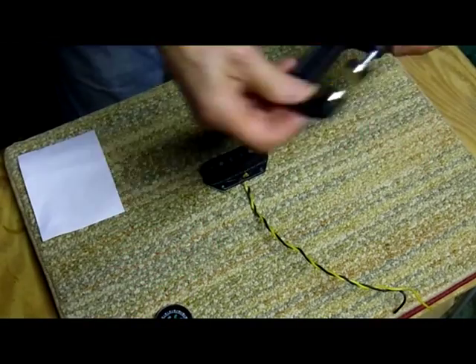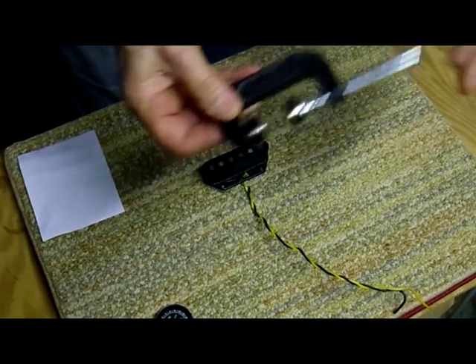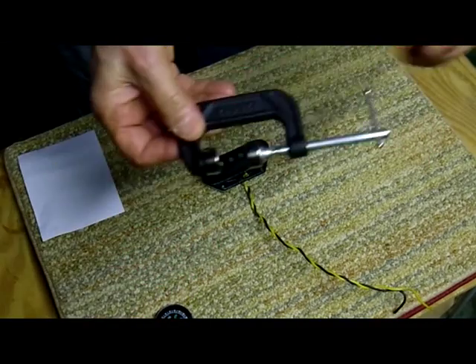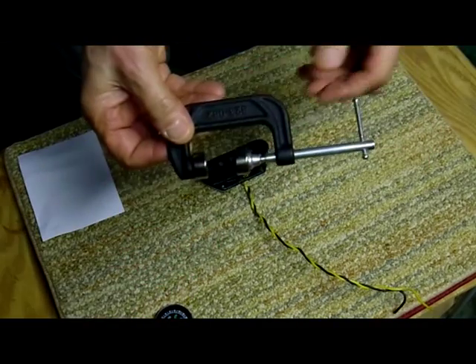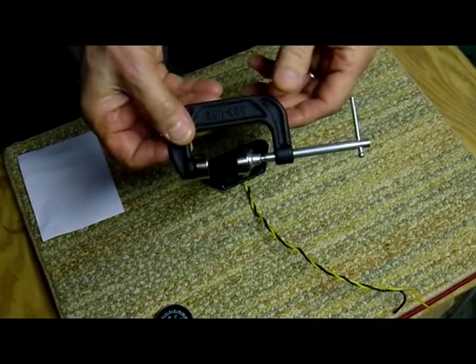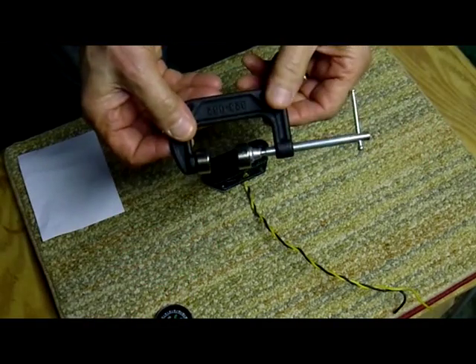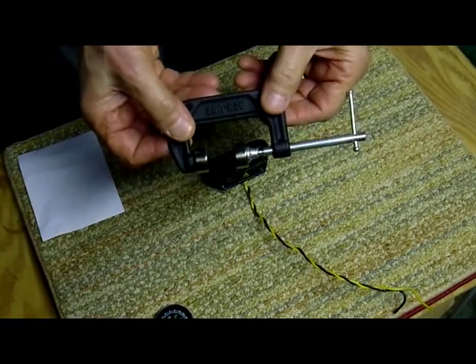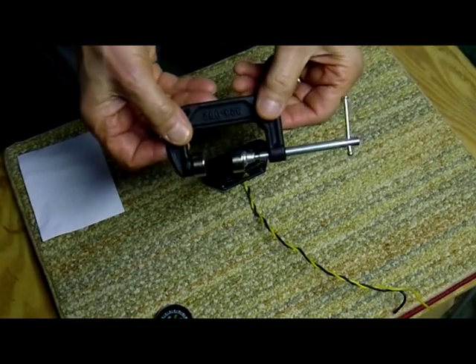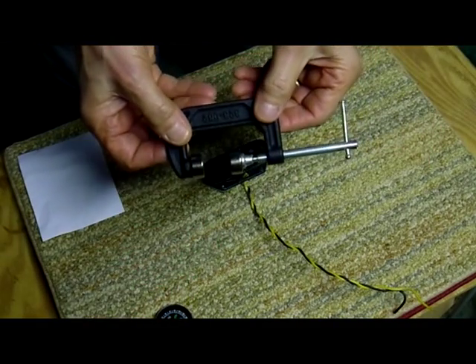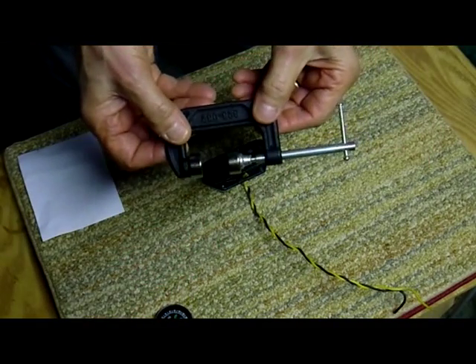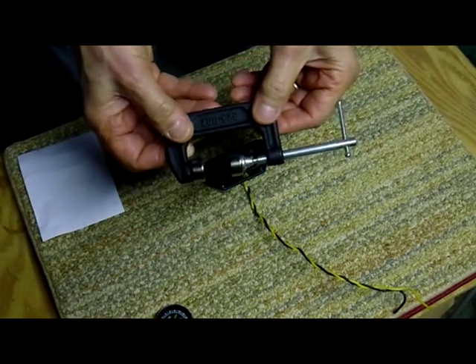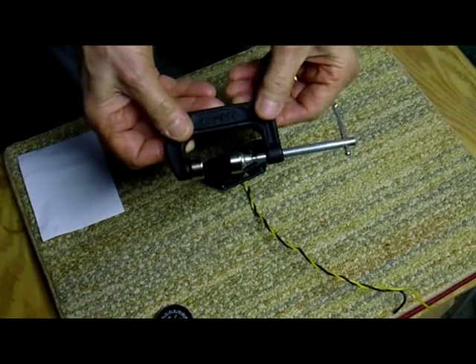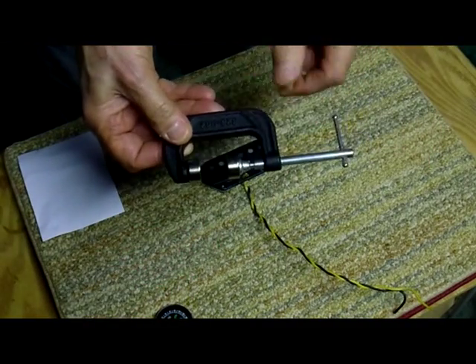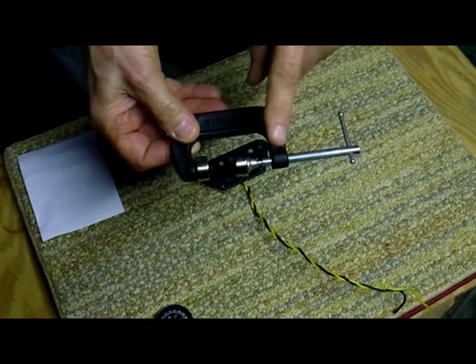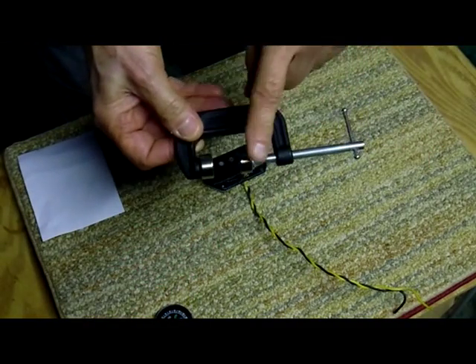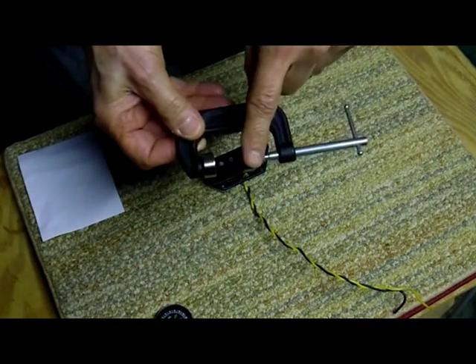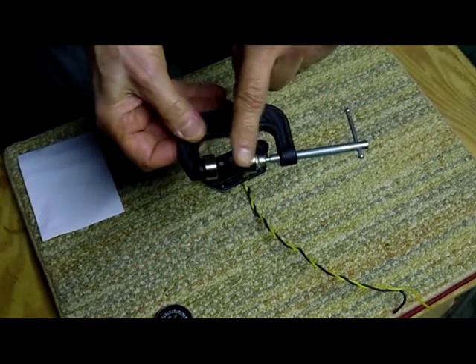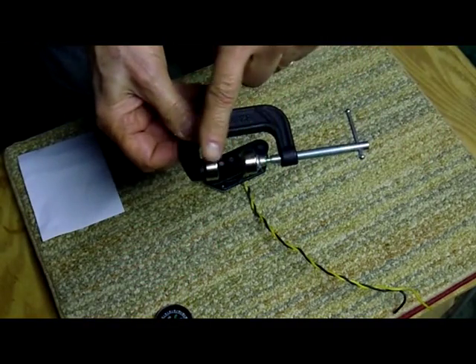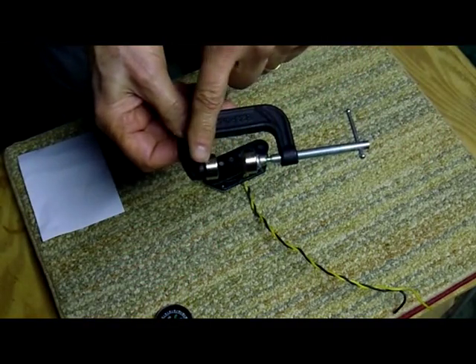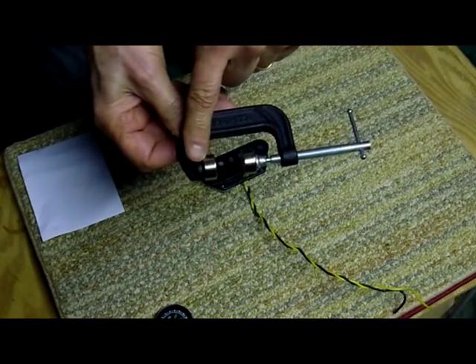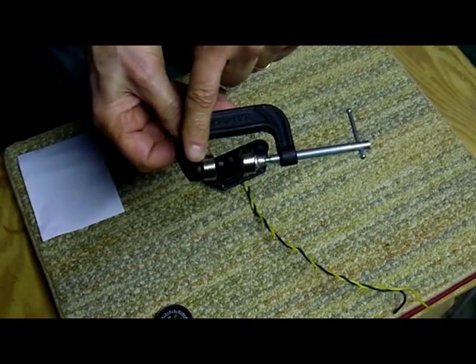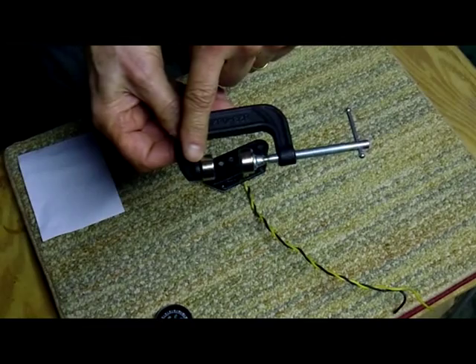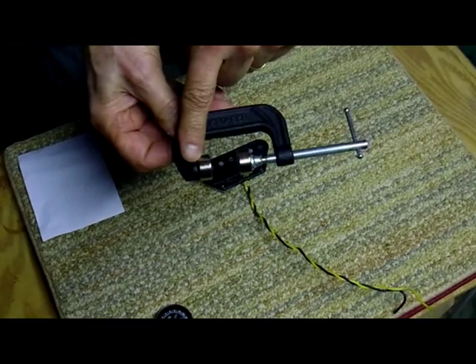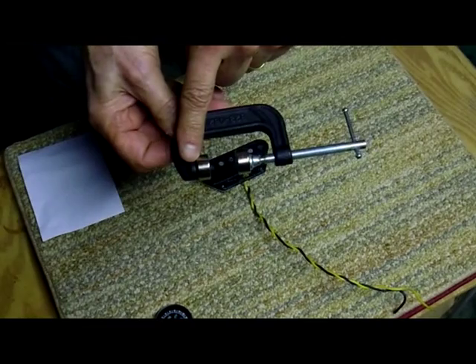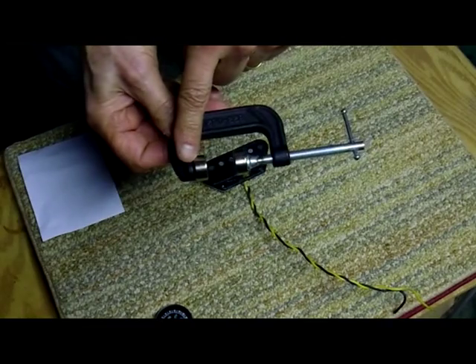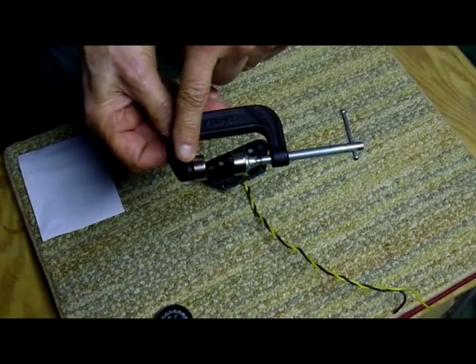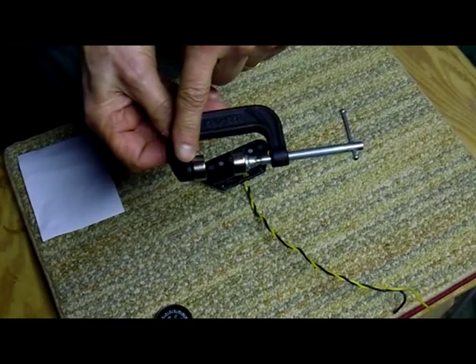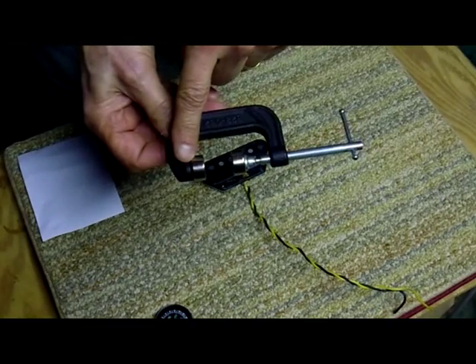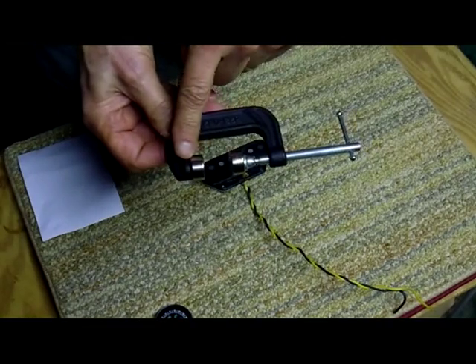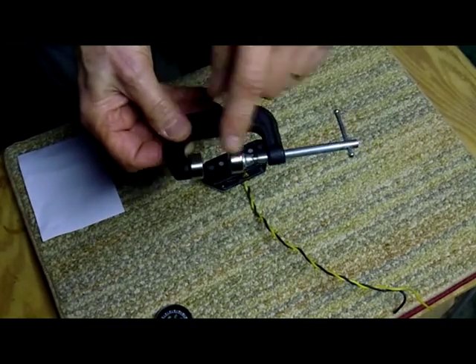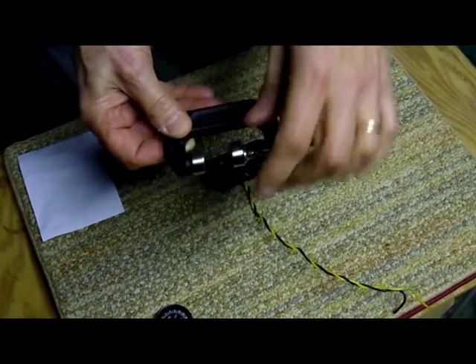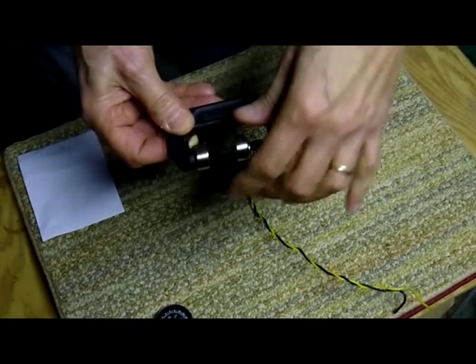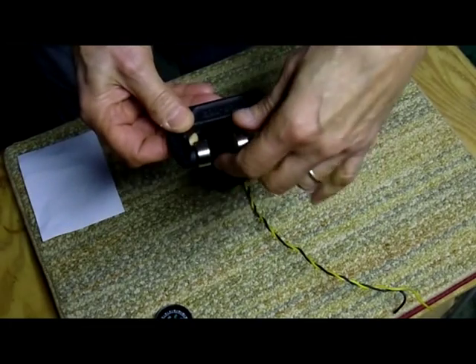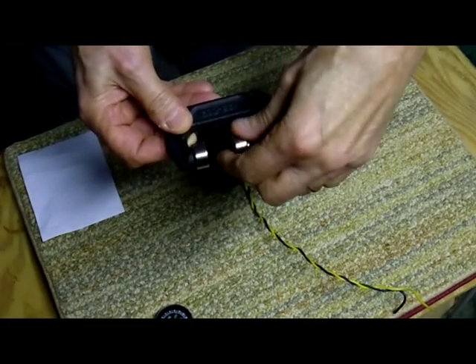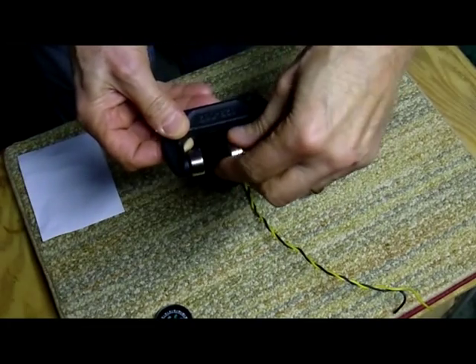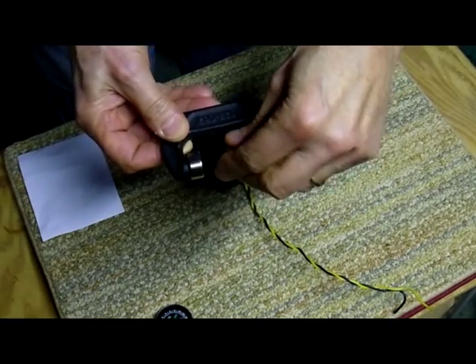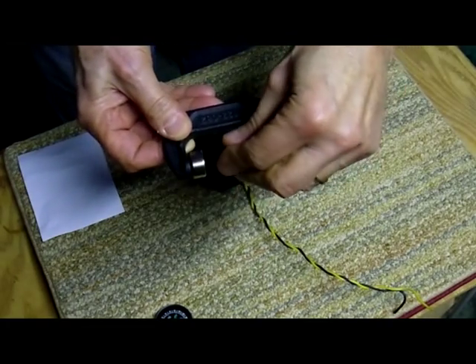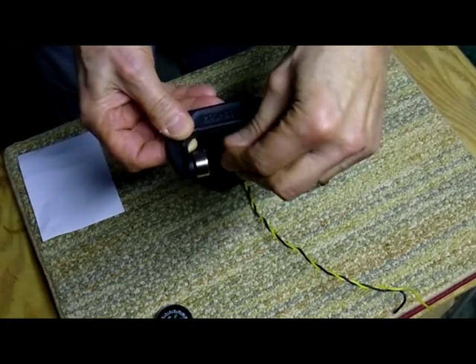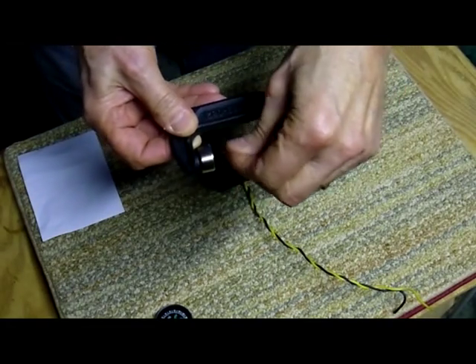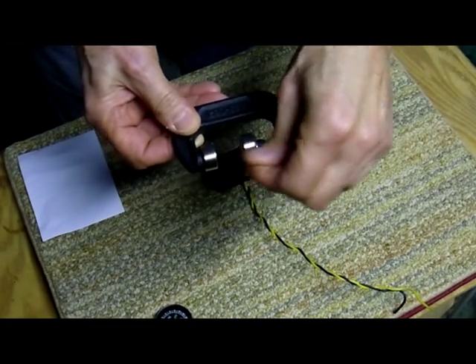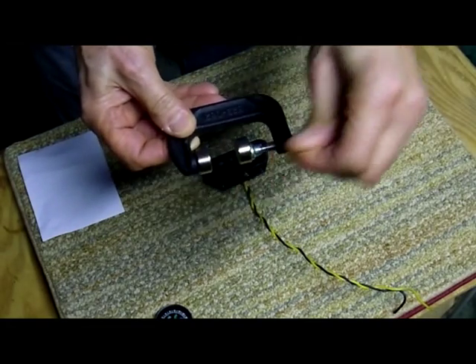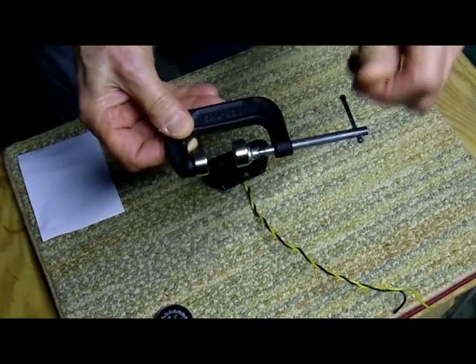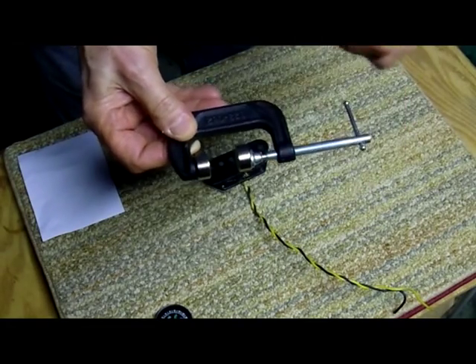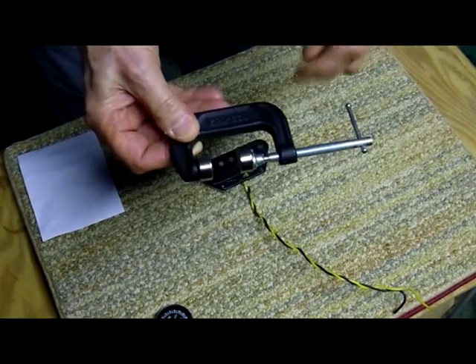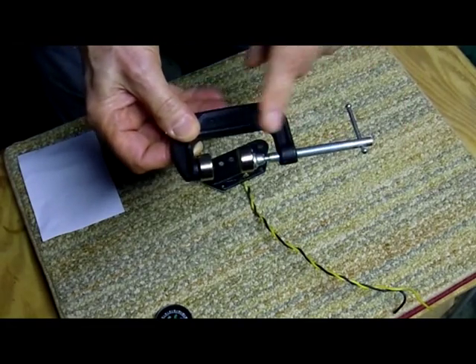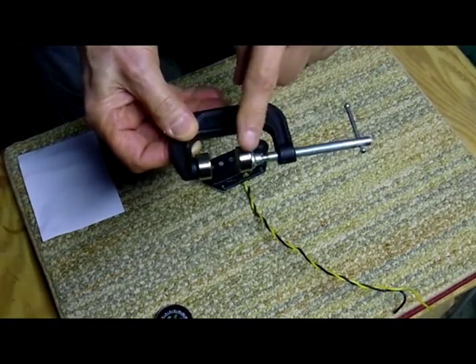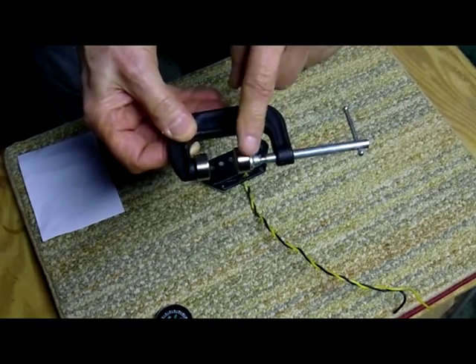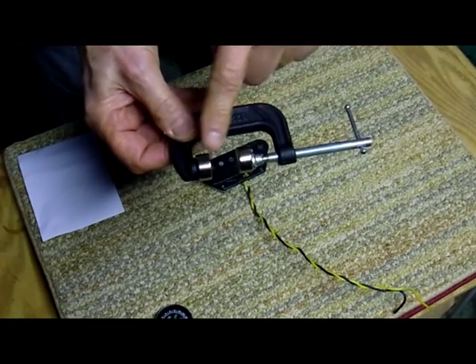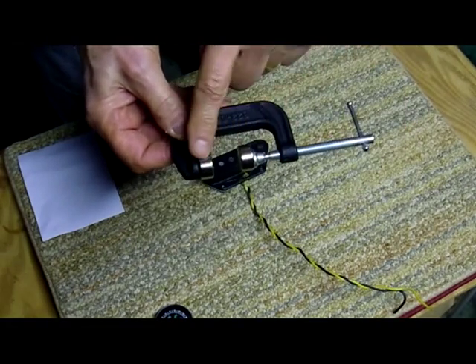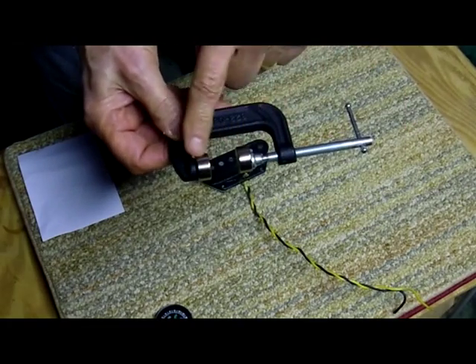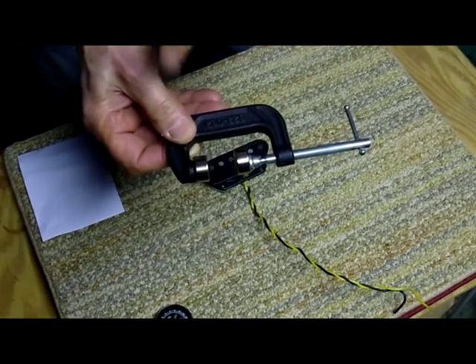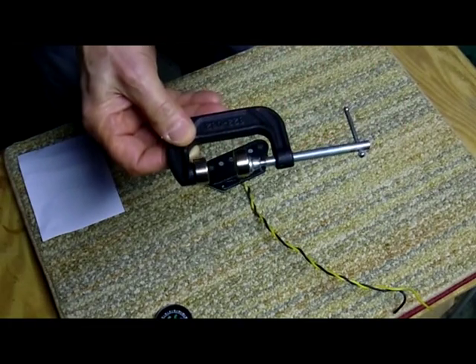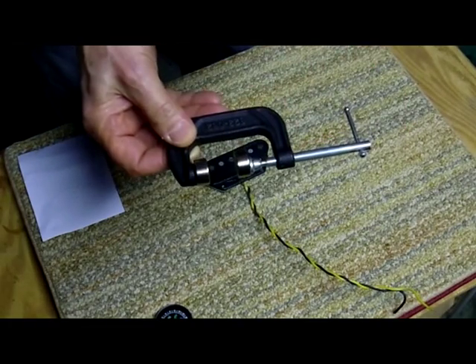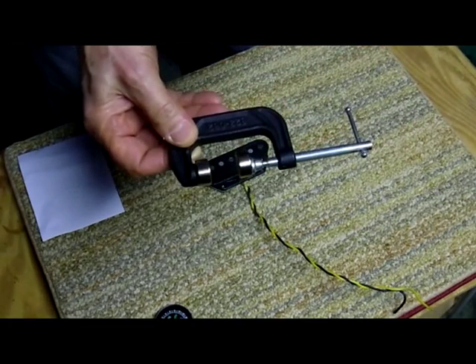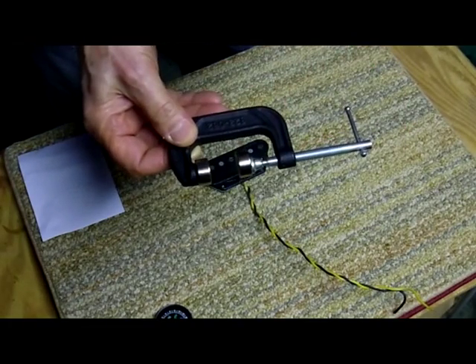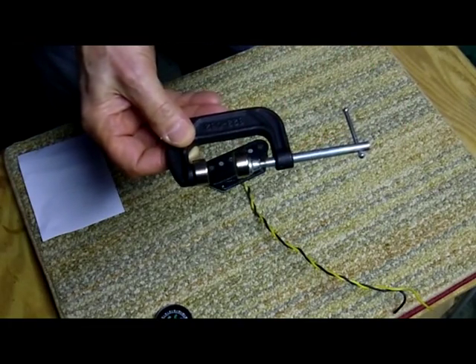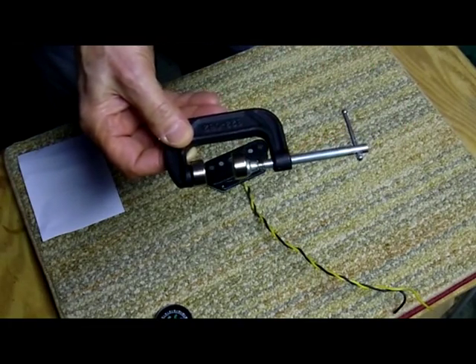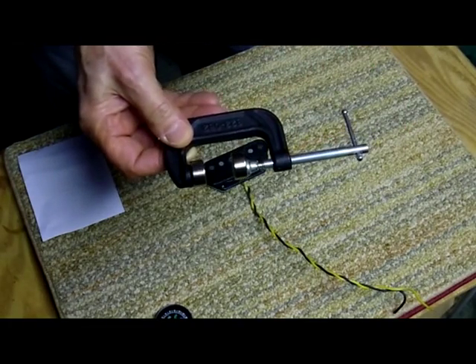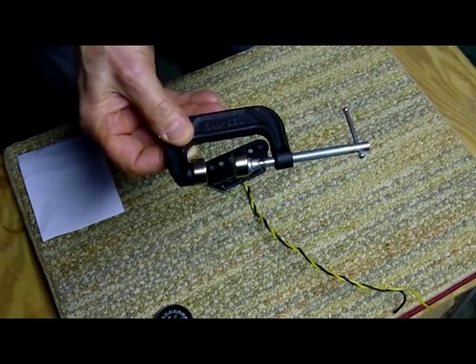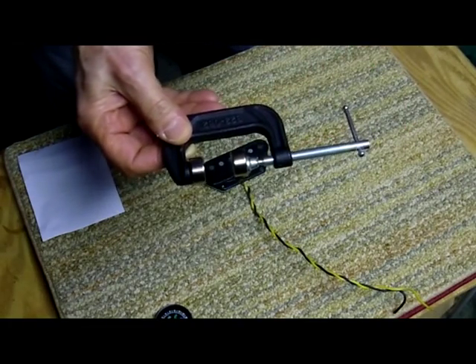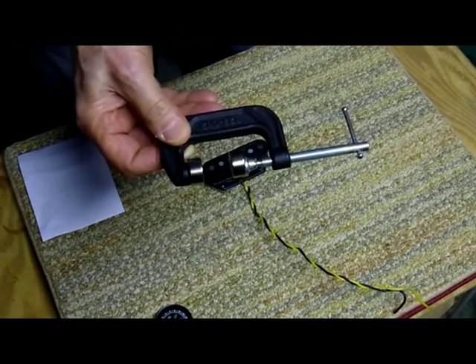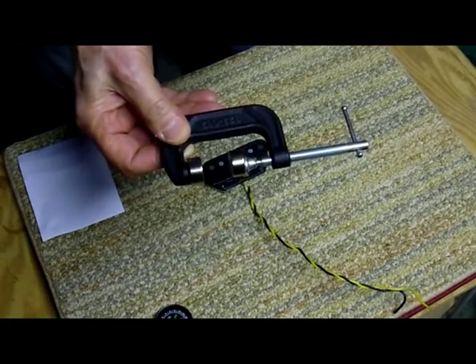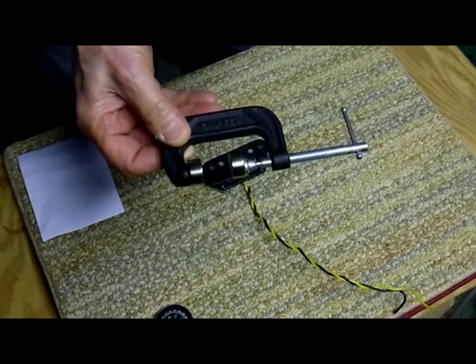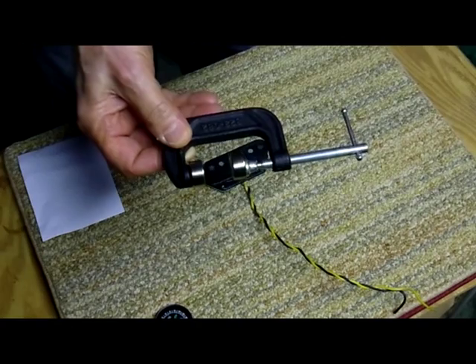Two-inch C-clamp, neodymium magnets — these are N52s, they're pretty powerful, they're about 30 pounds-pull each.